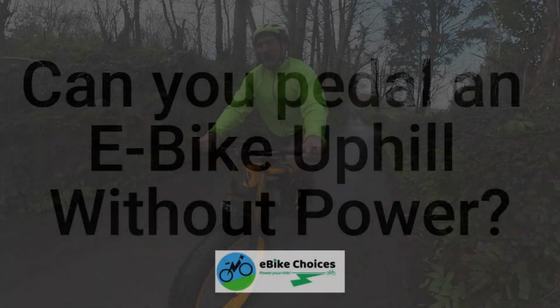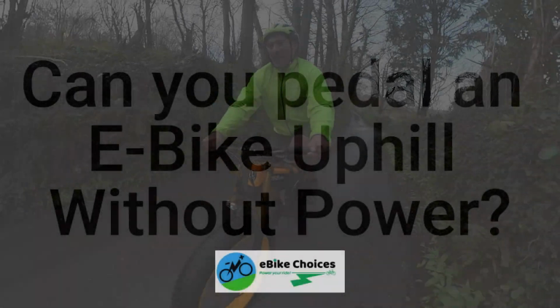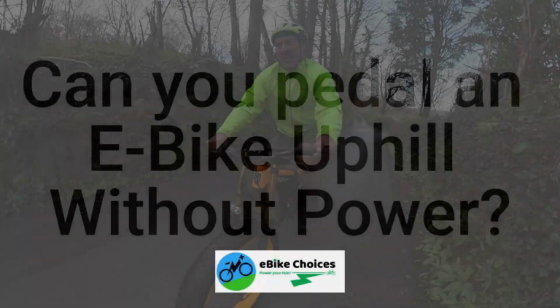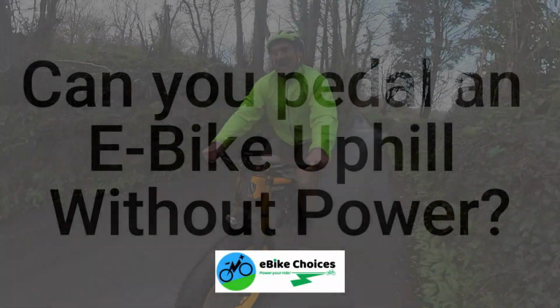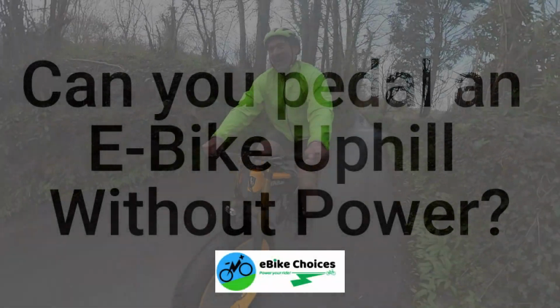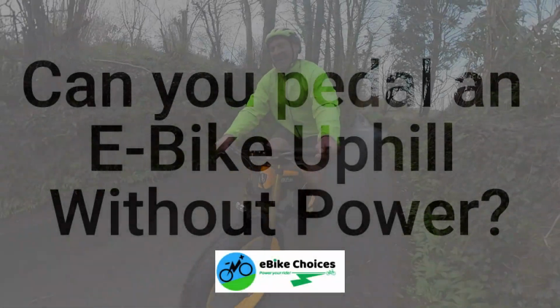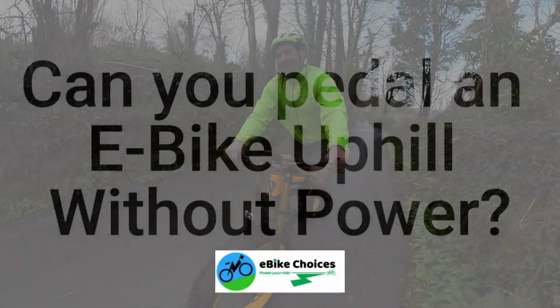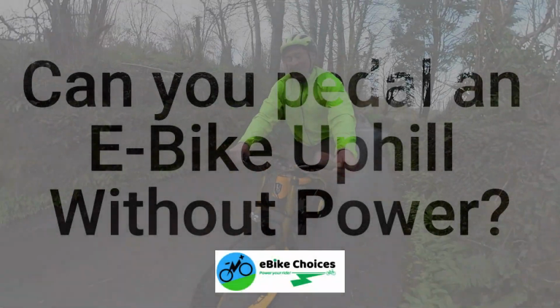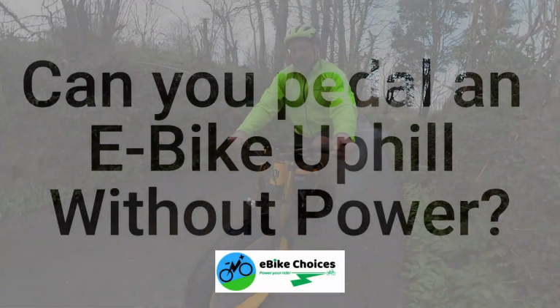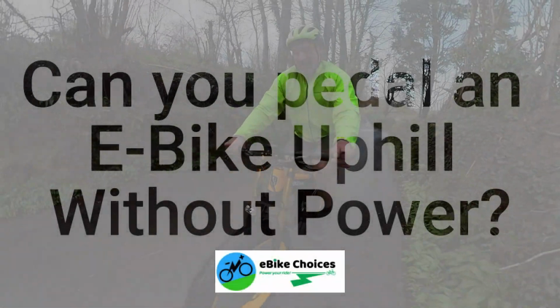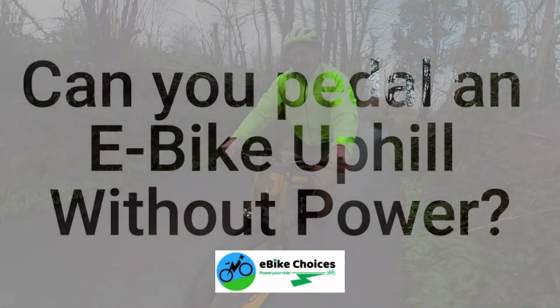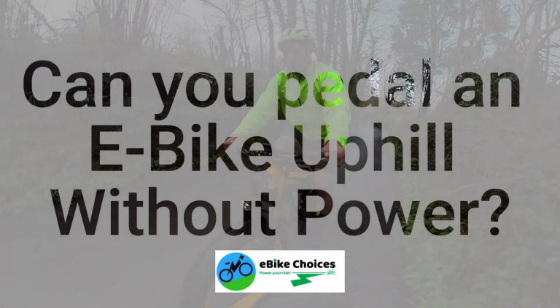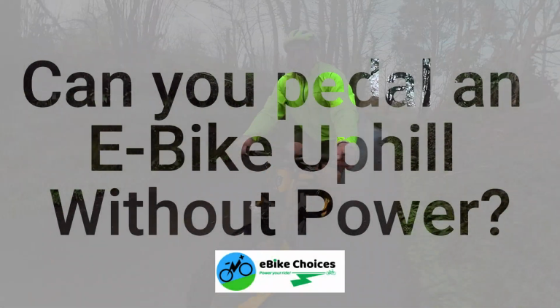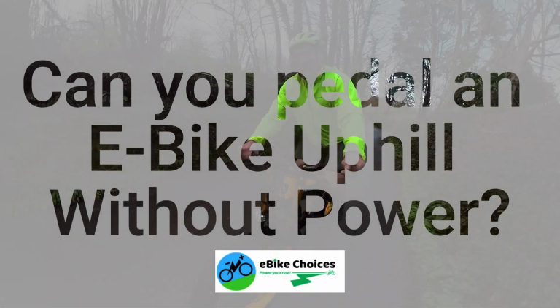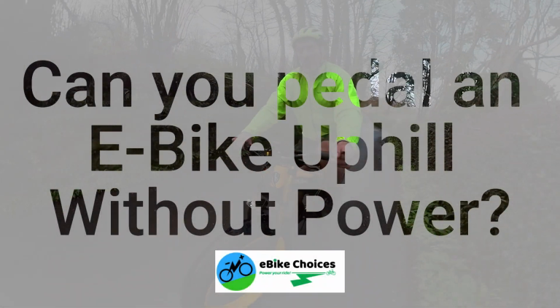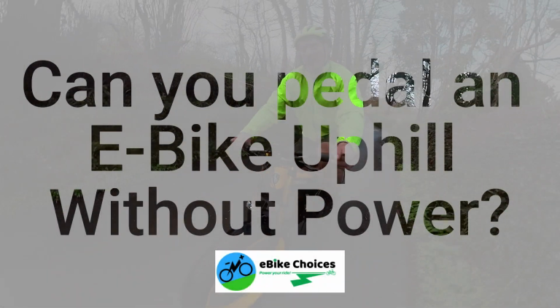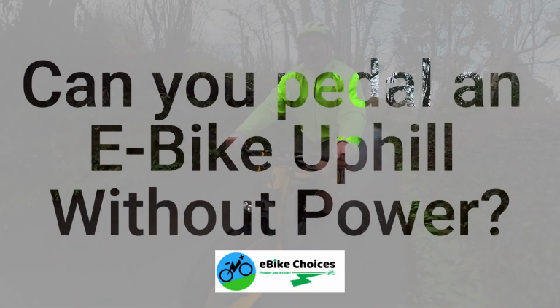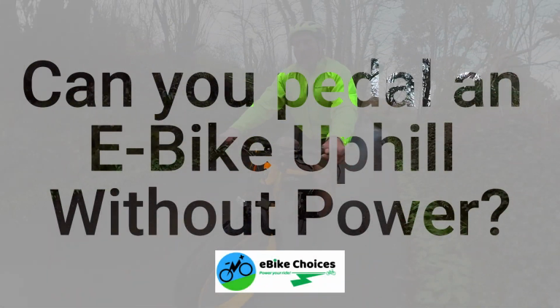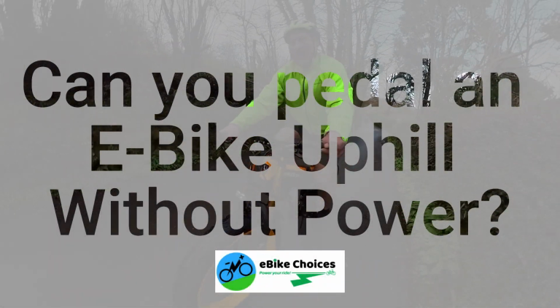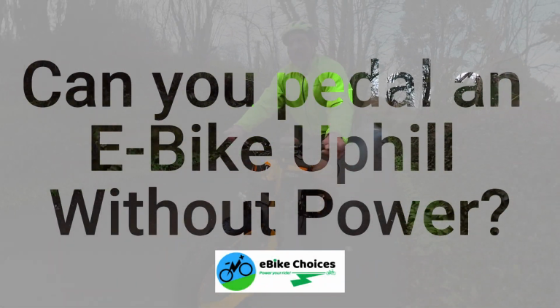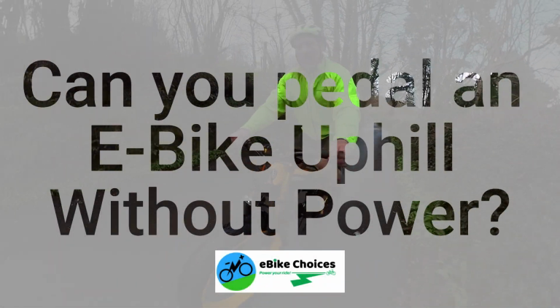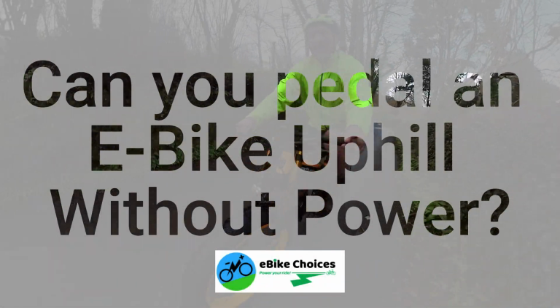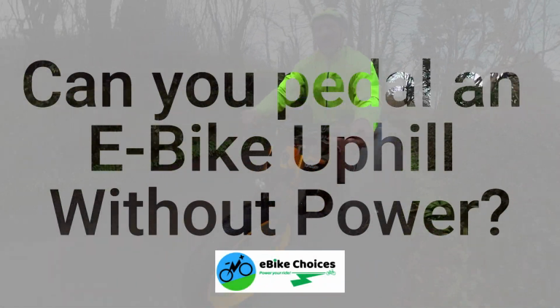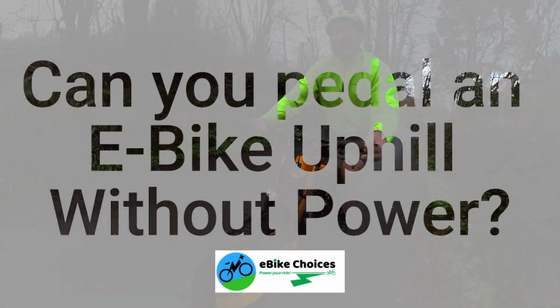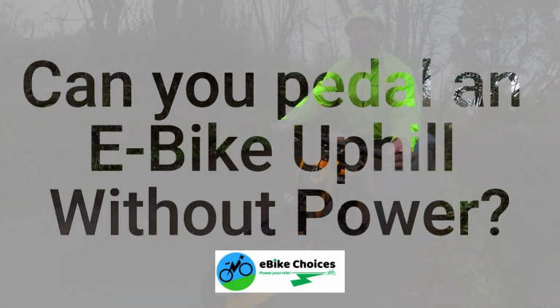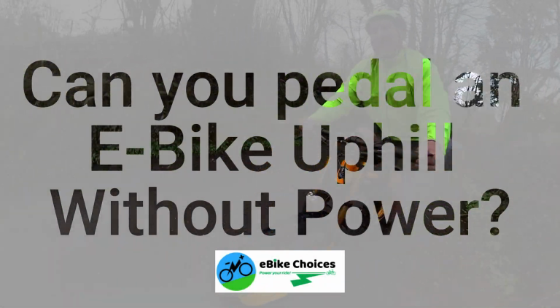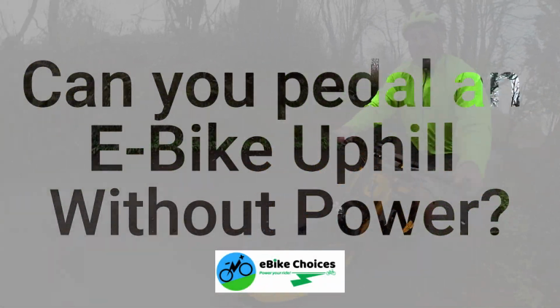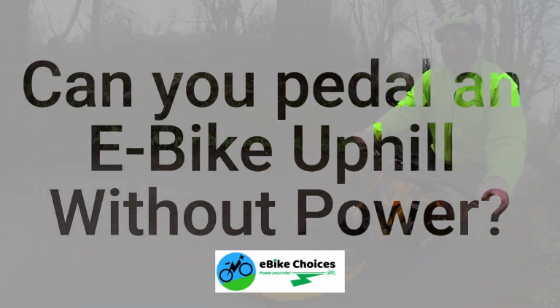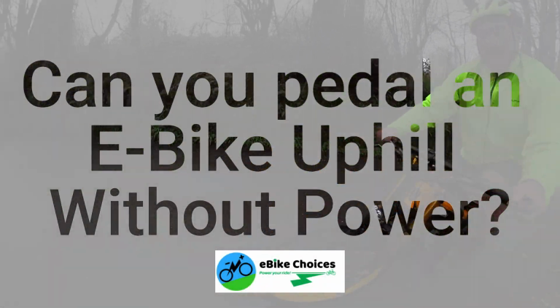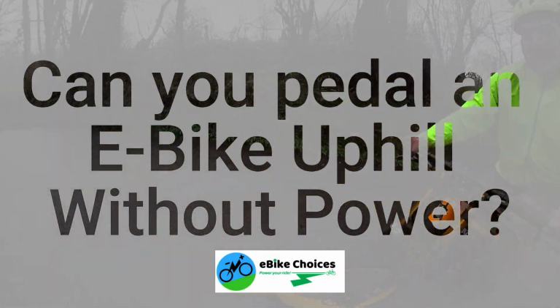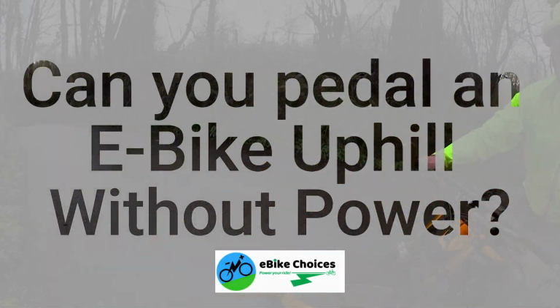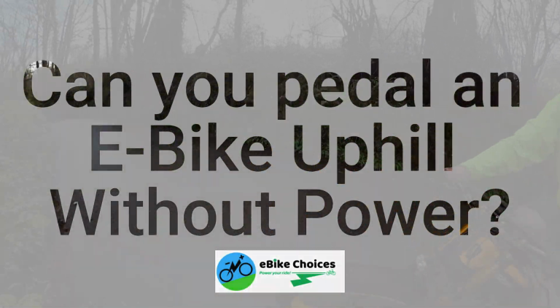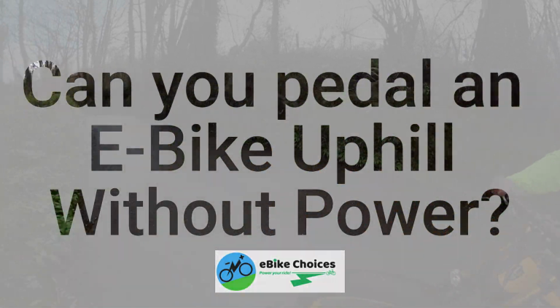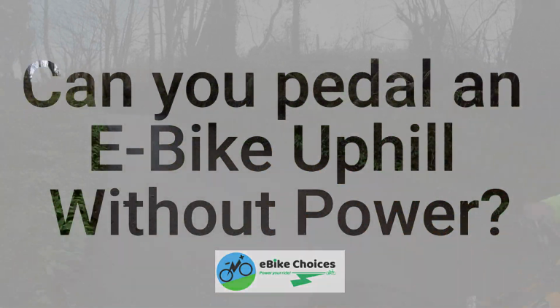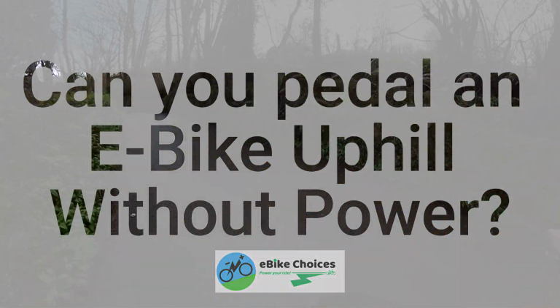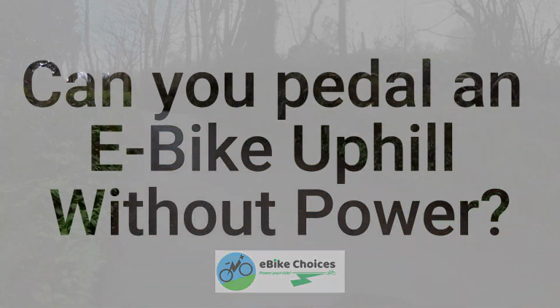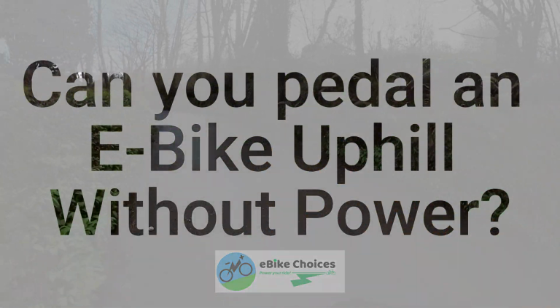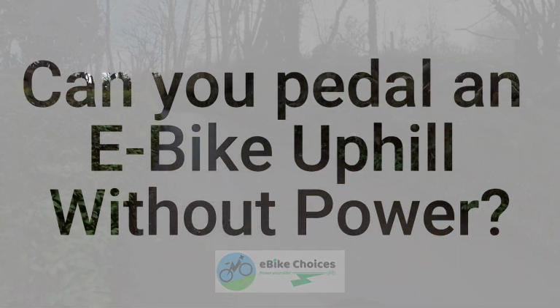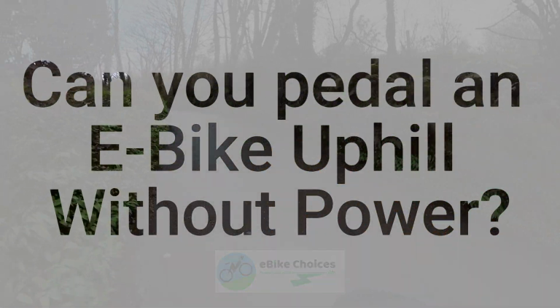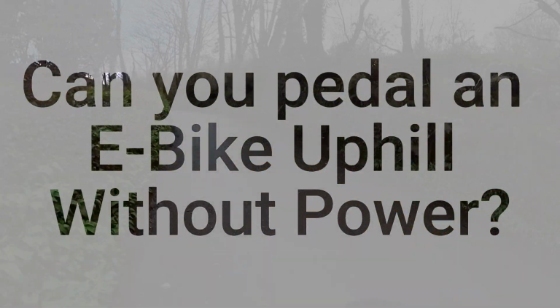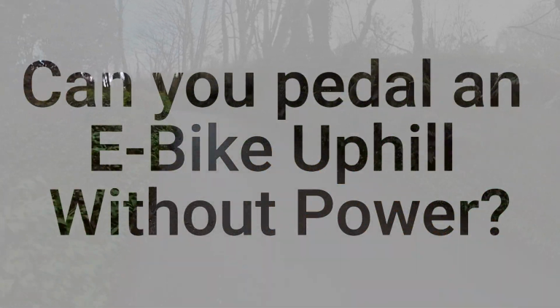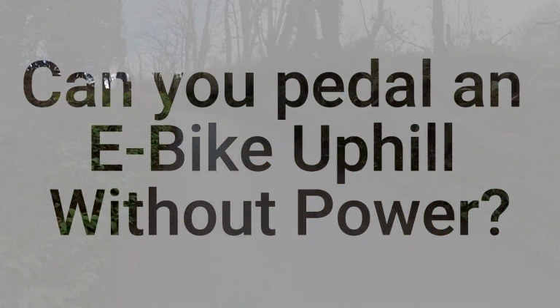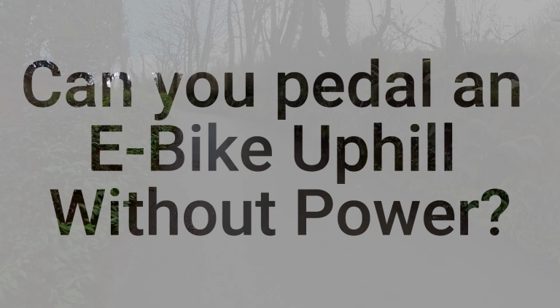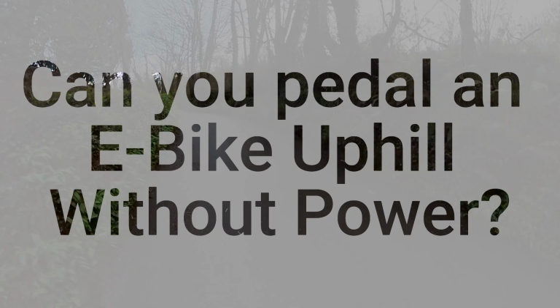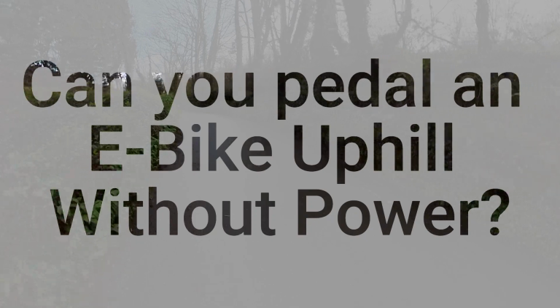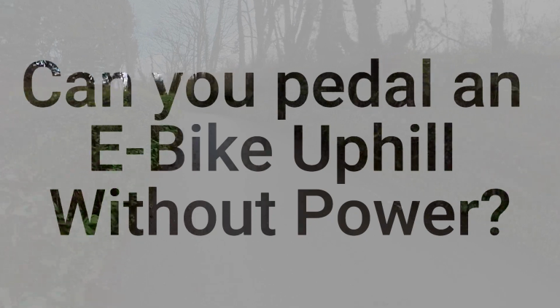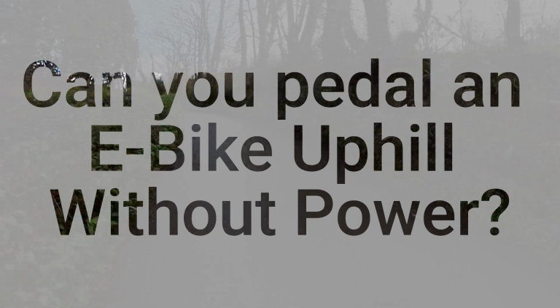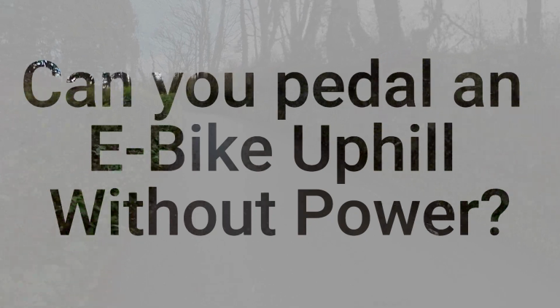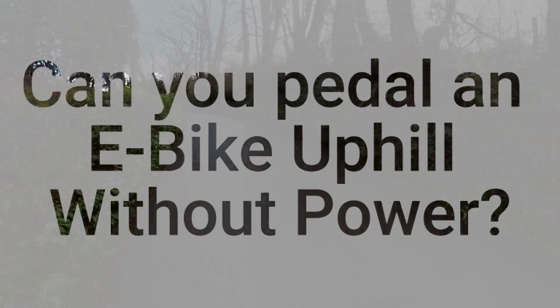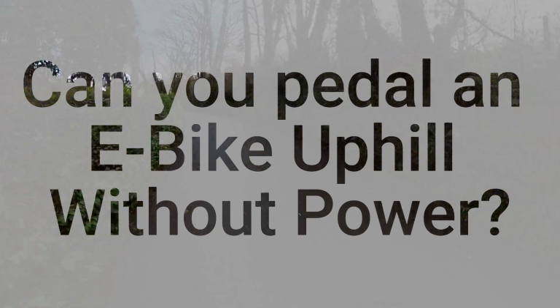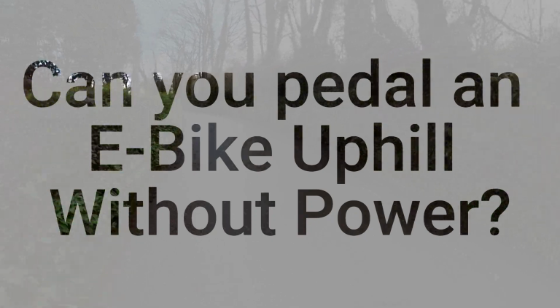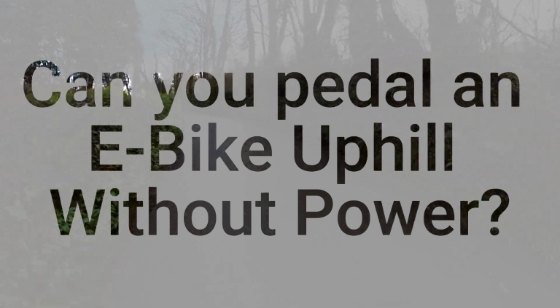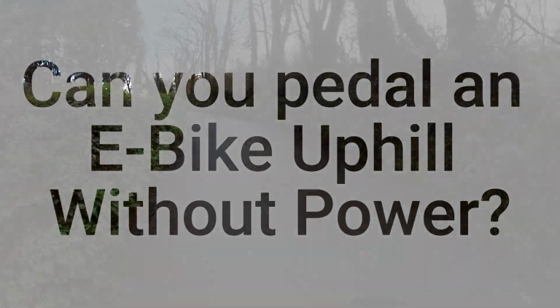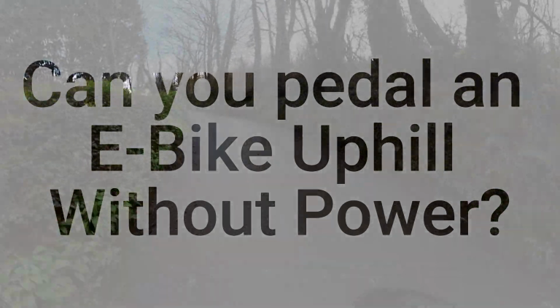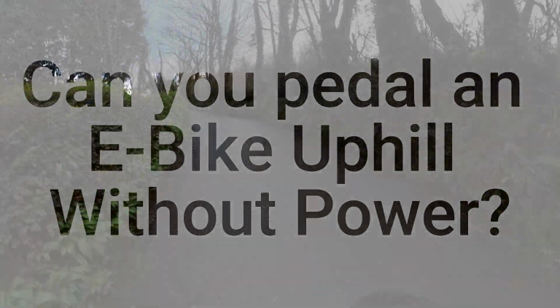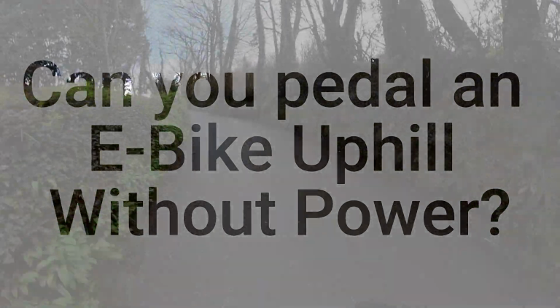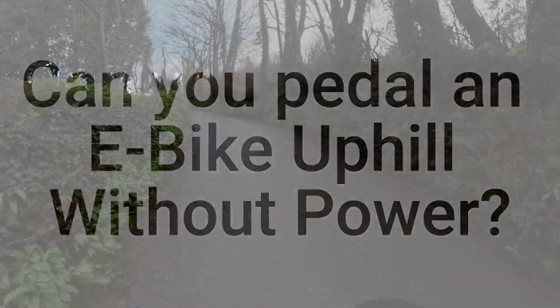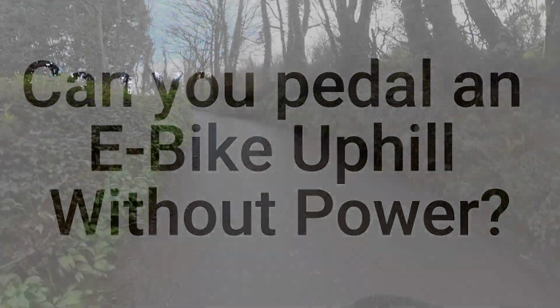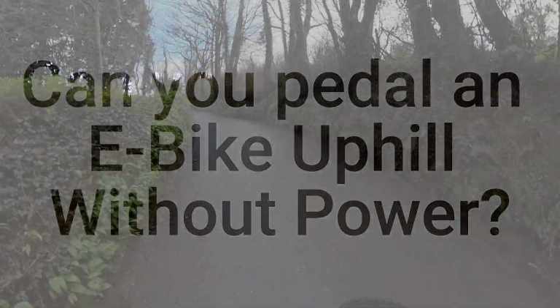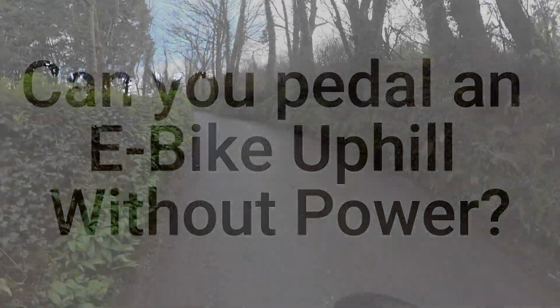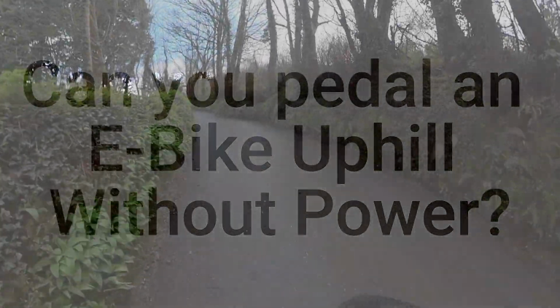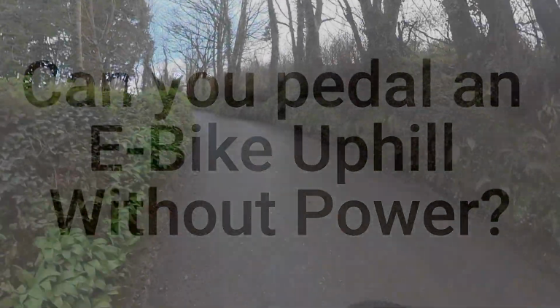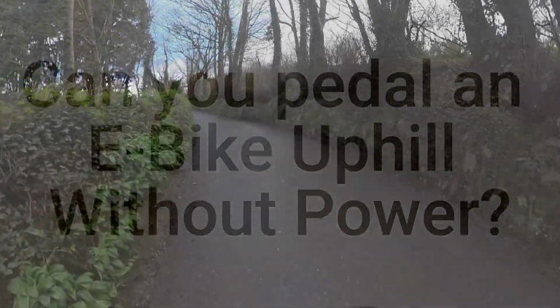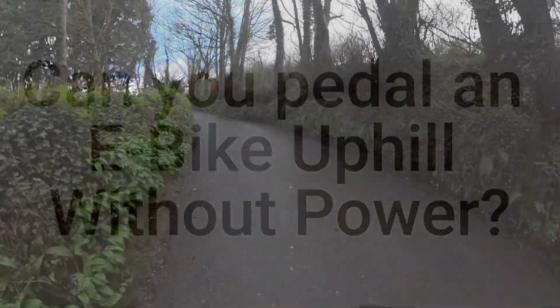Right, this is the steep bit. This is going to make or break me. This is where it gets up to 20%.